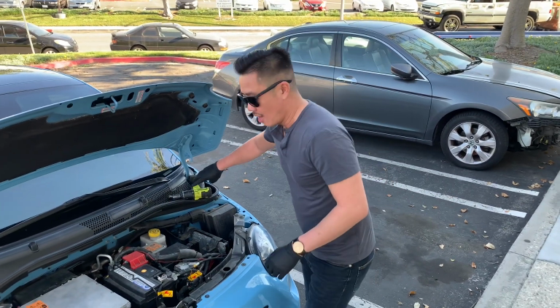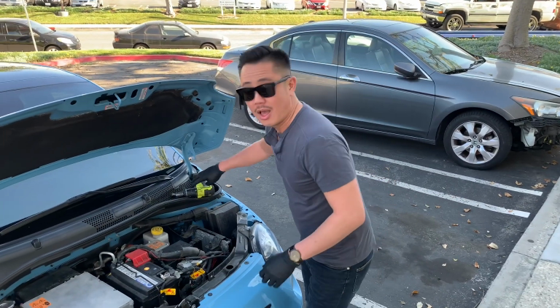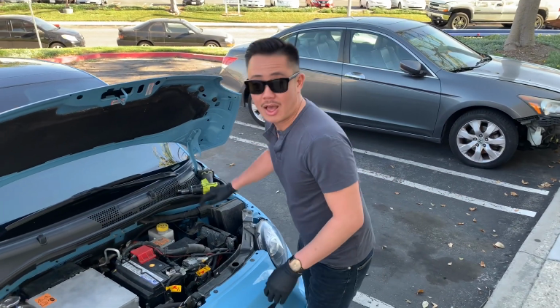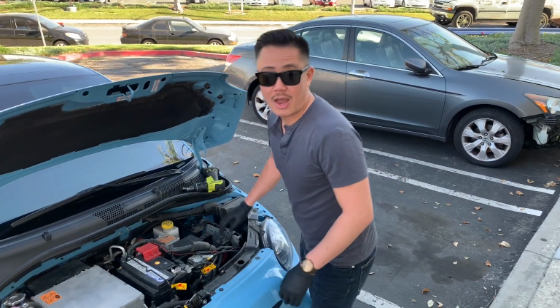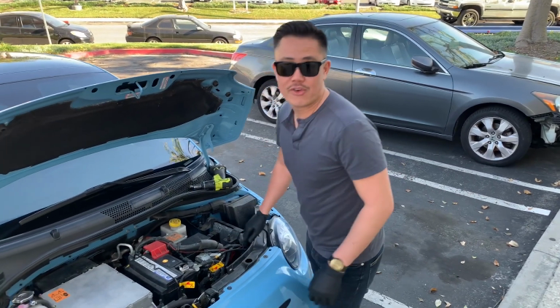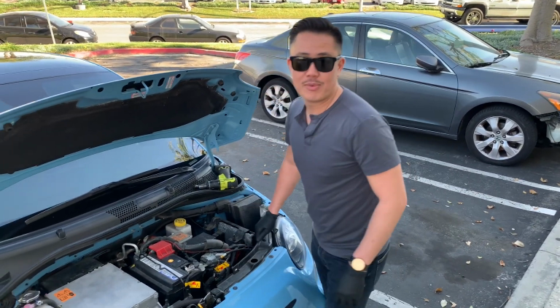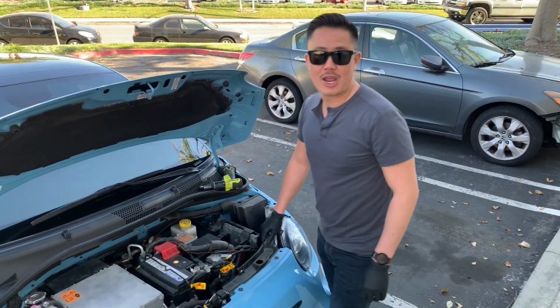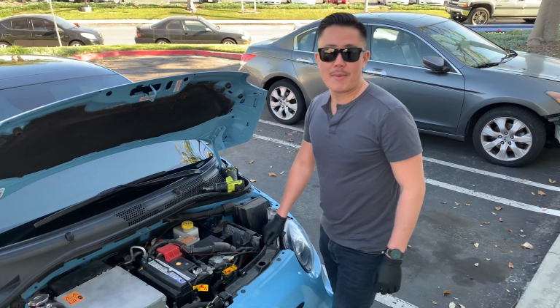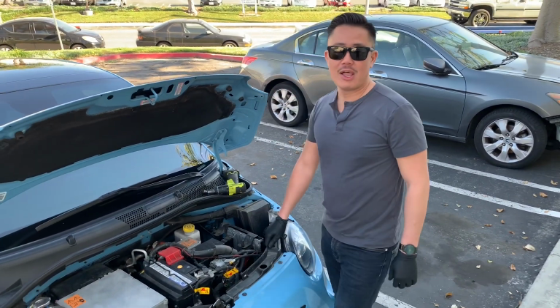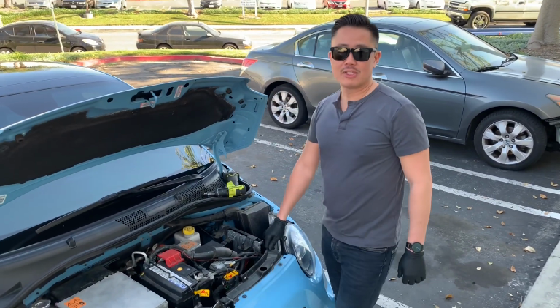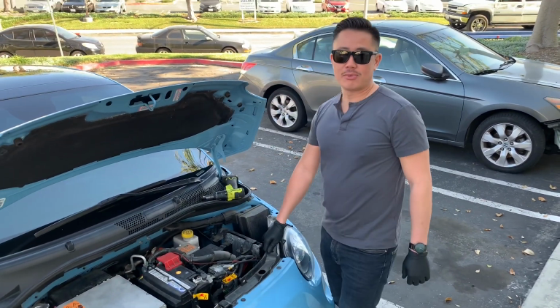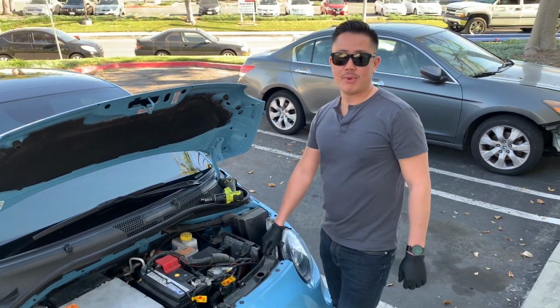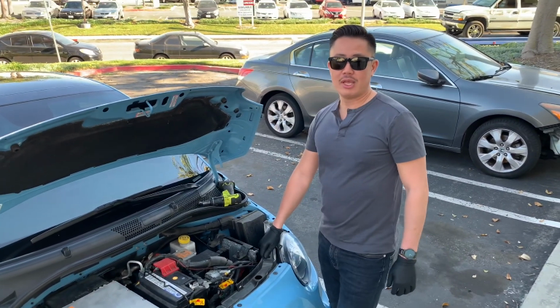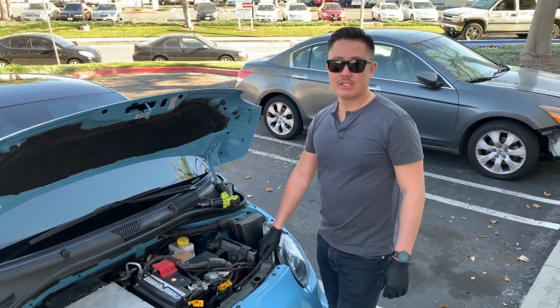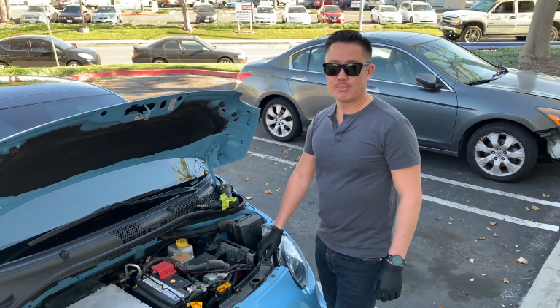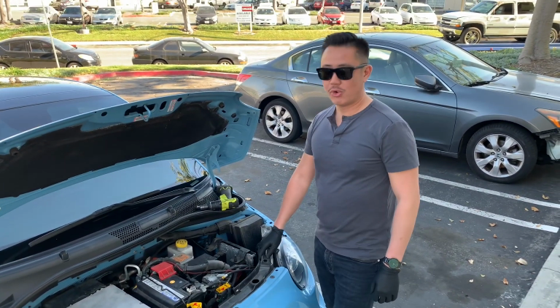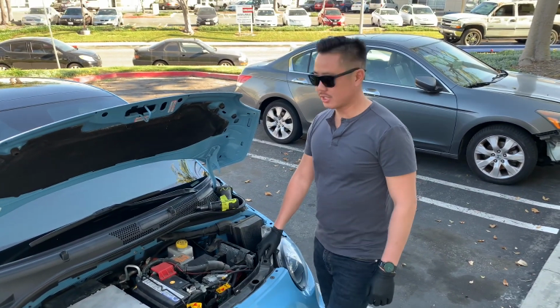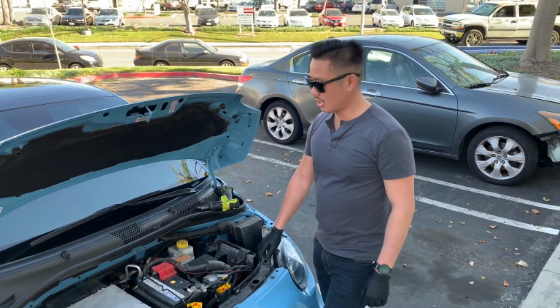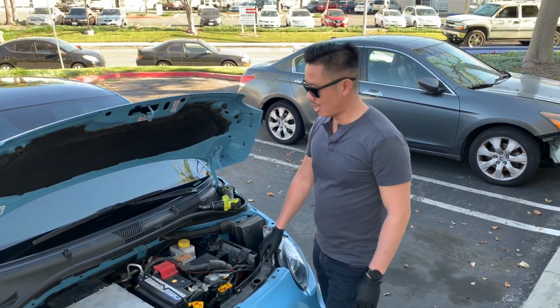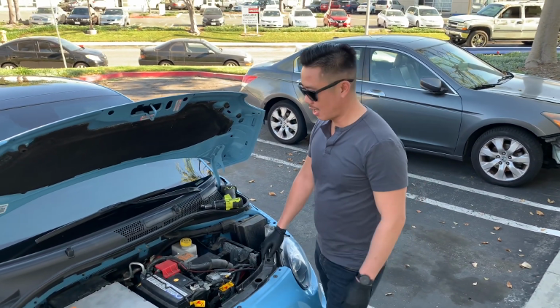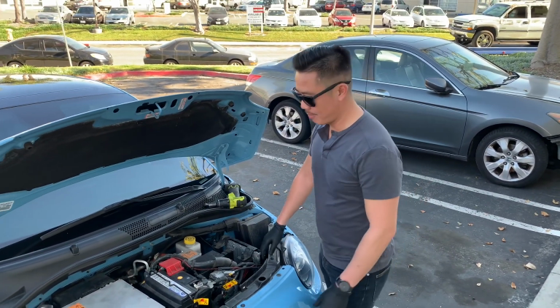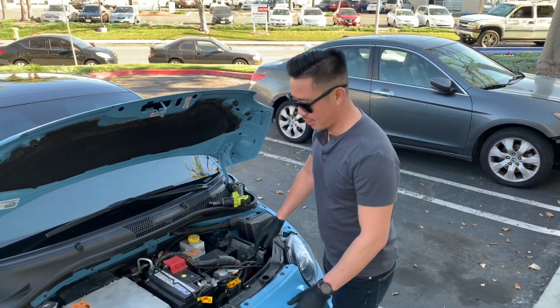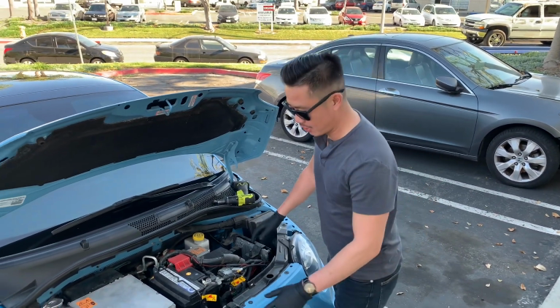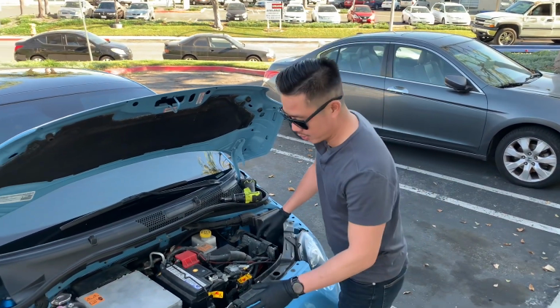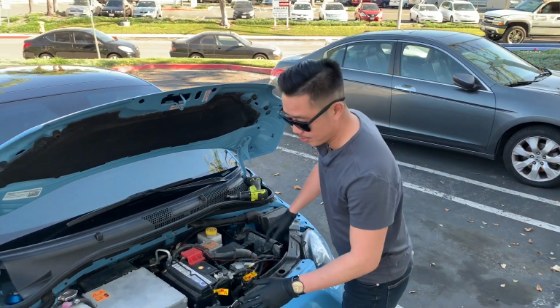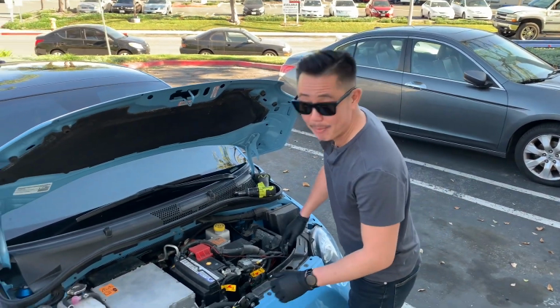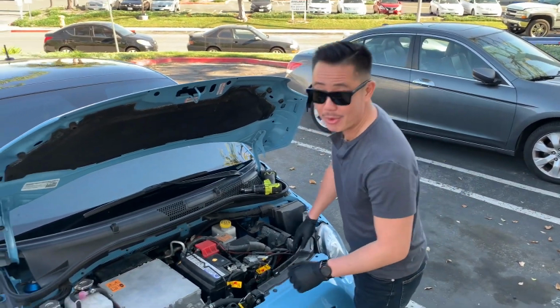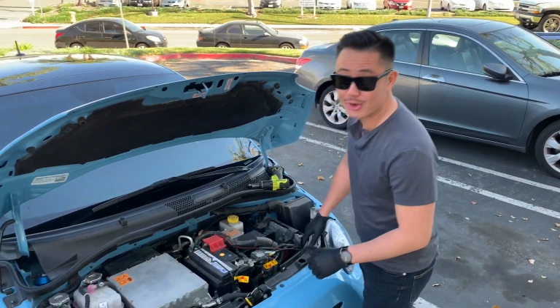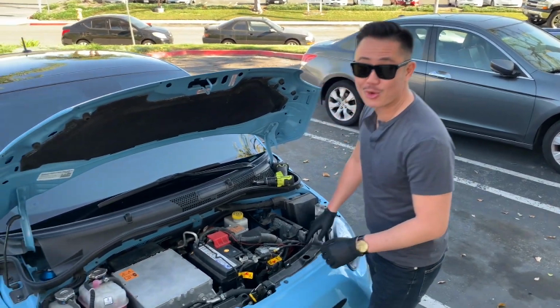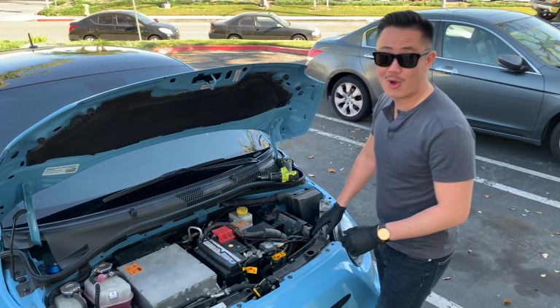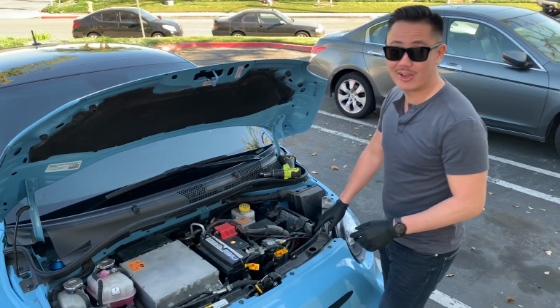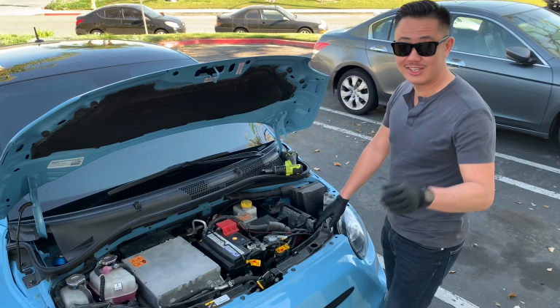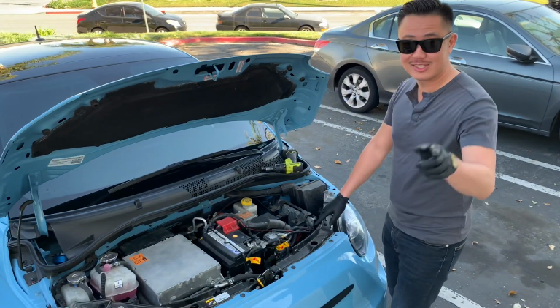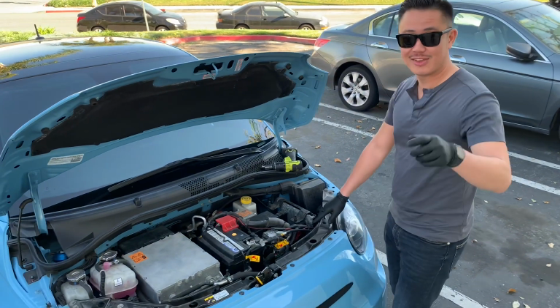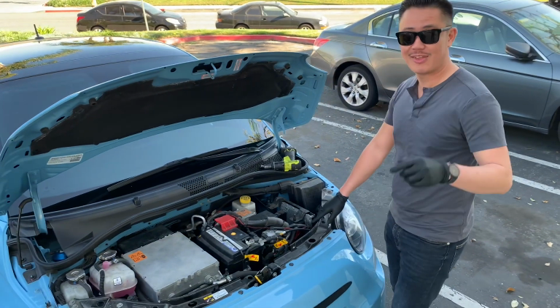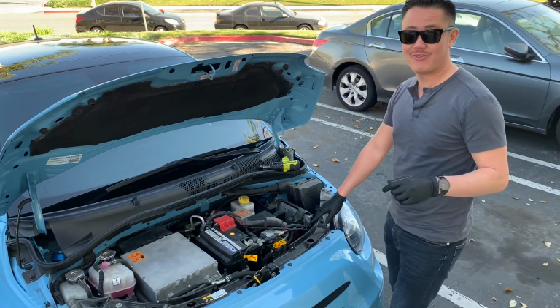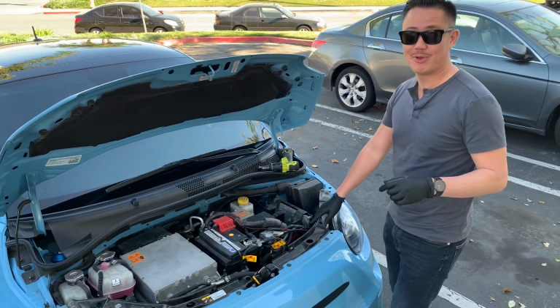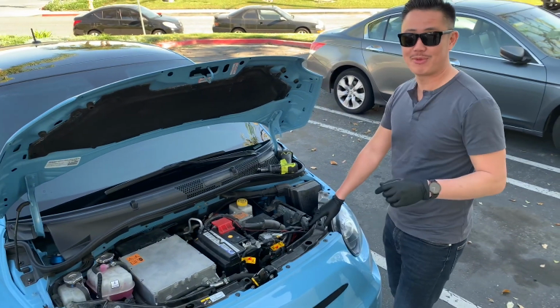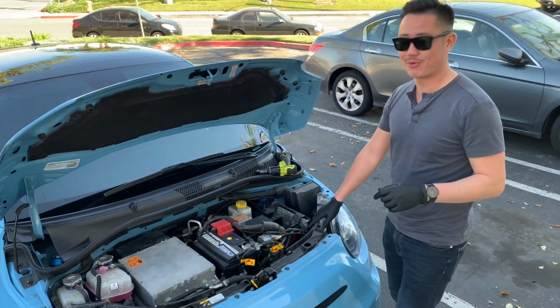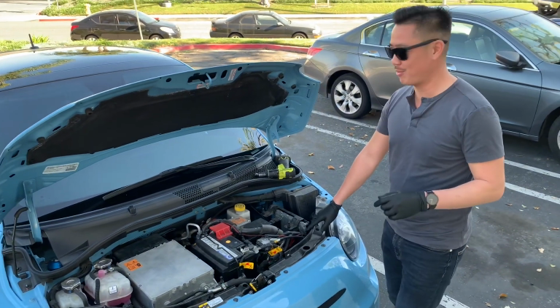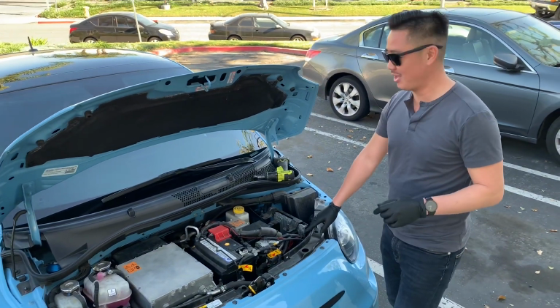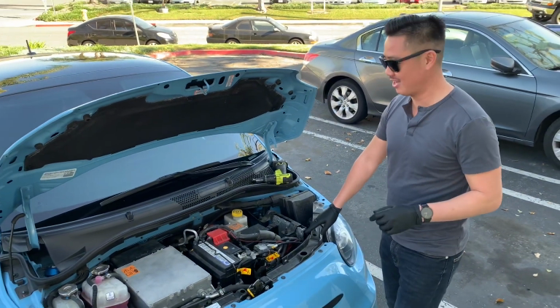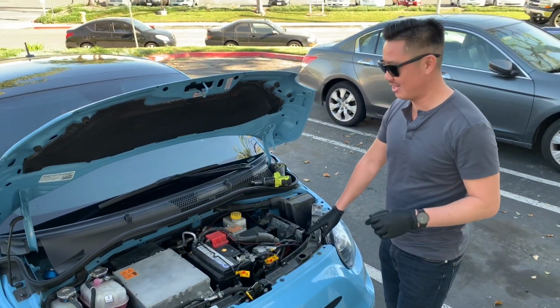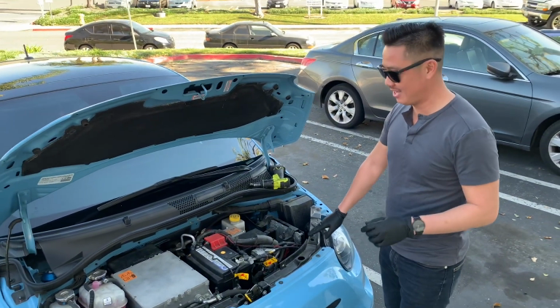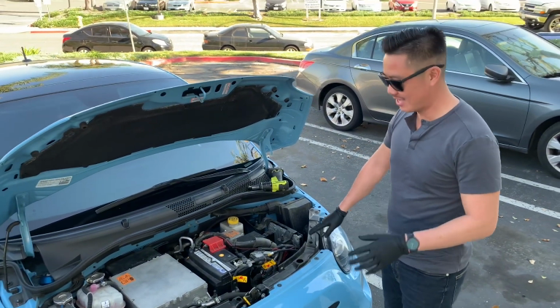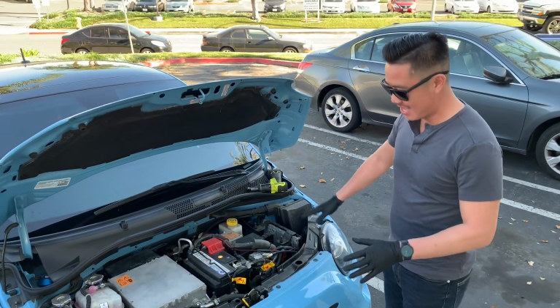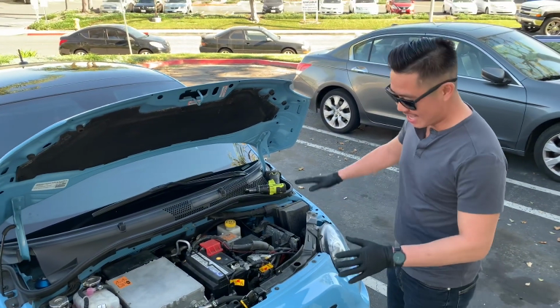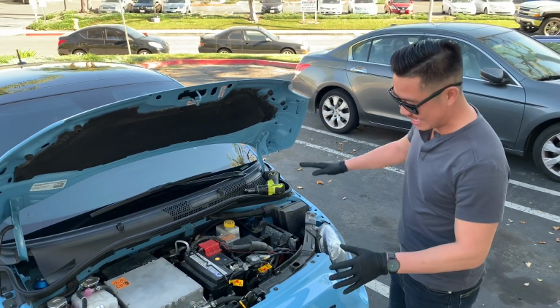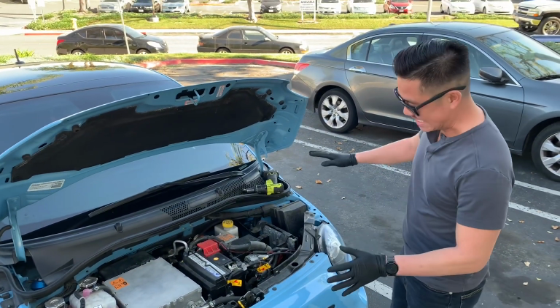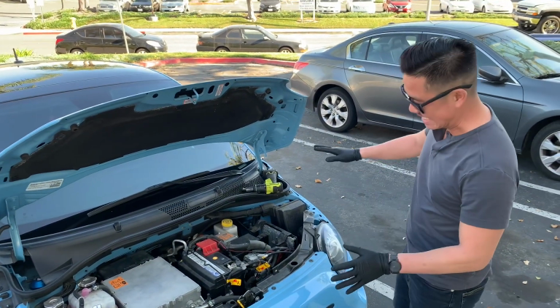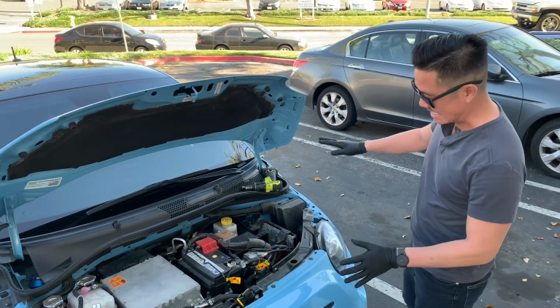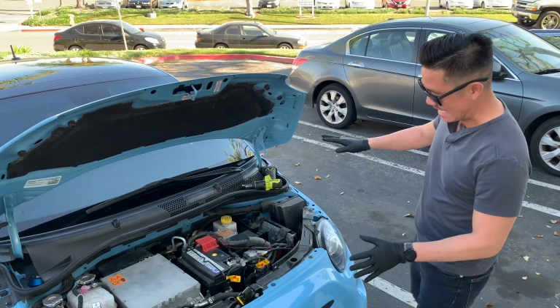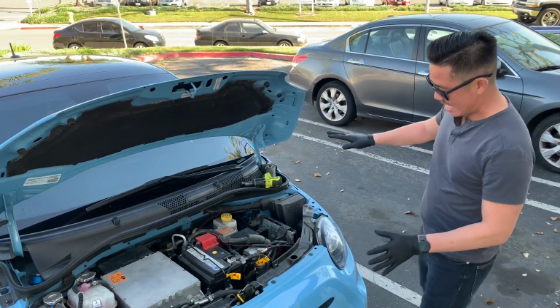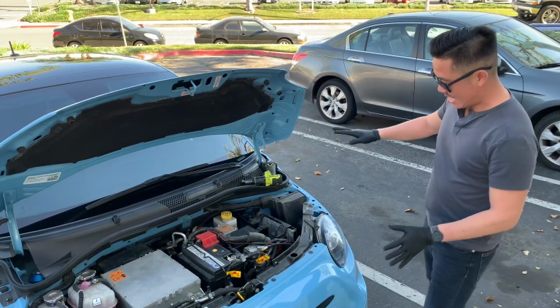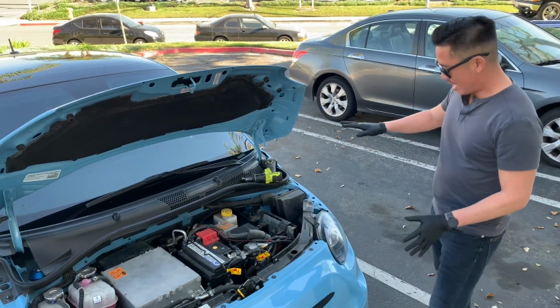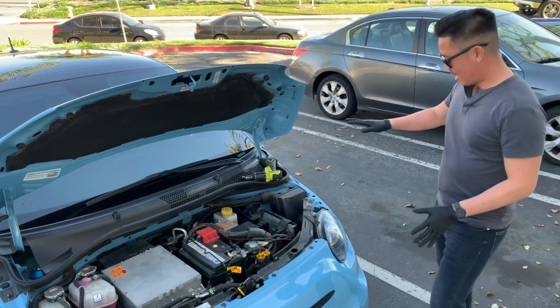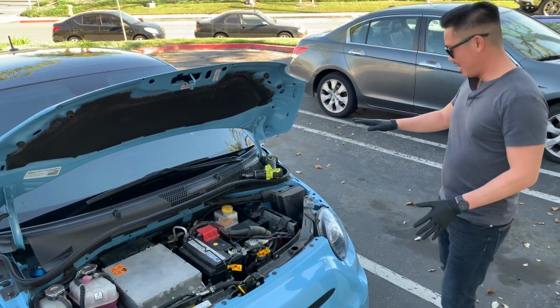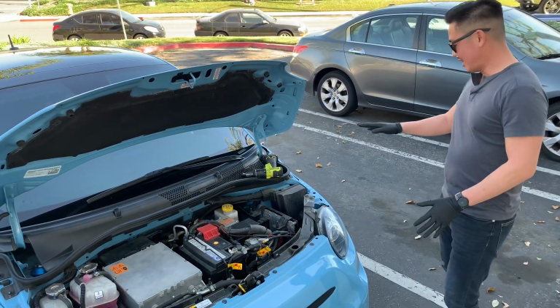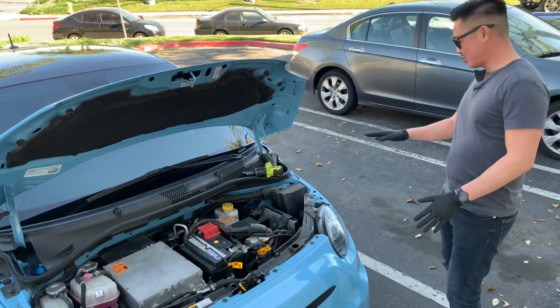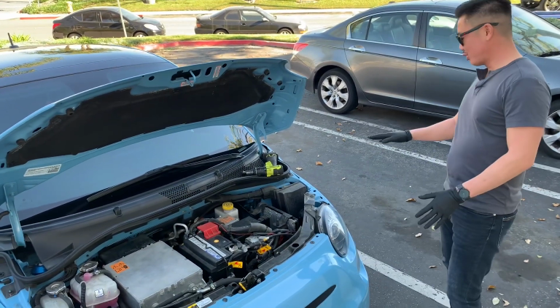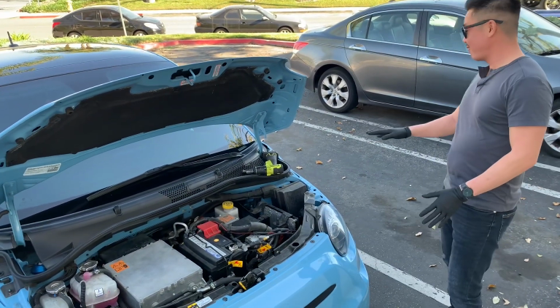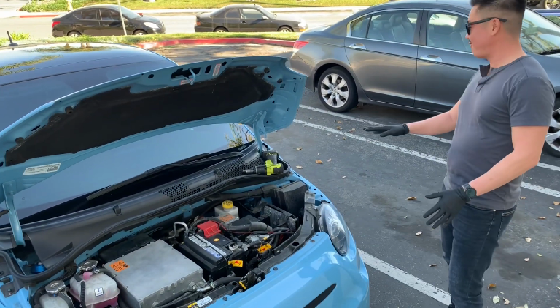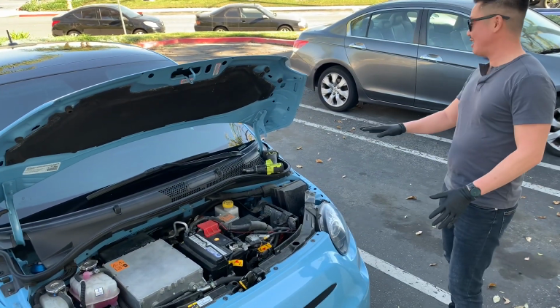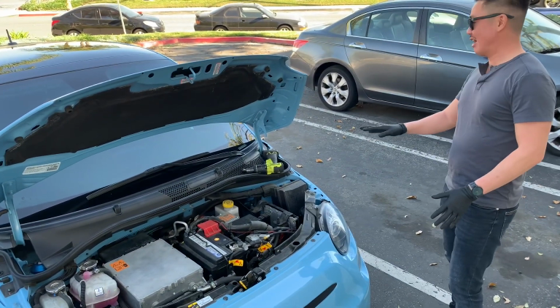Hi everybody, I'm Alex from Belayed Sports. I'm here with my brother Quan — he's filming for me and he has his electric Fiat.